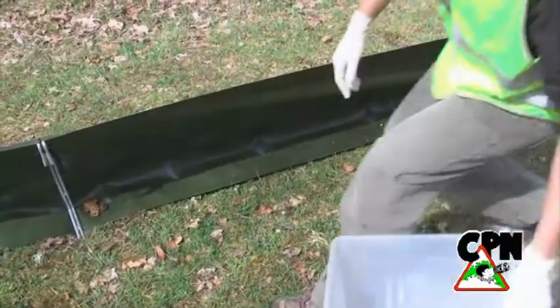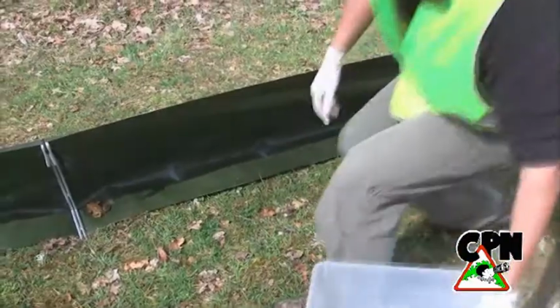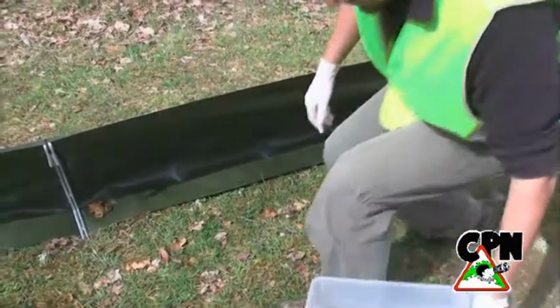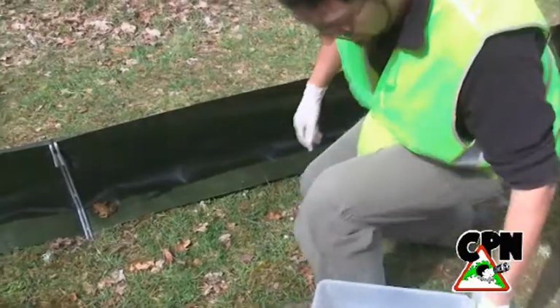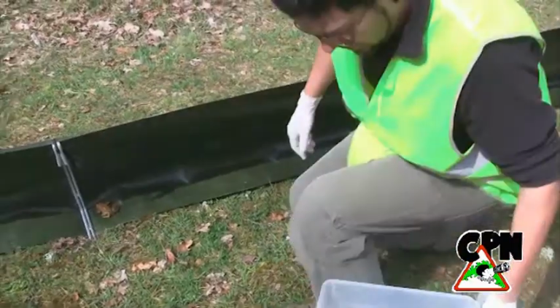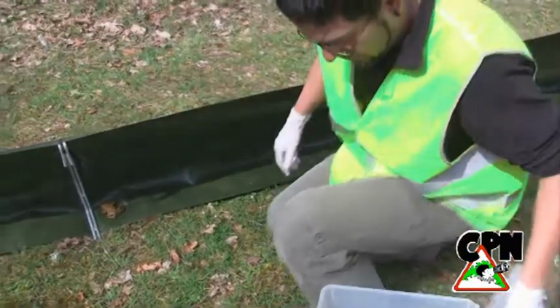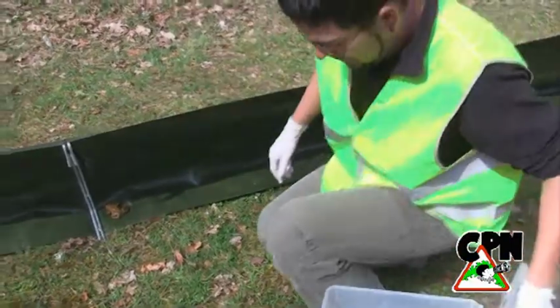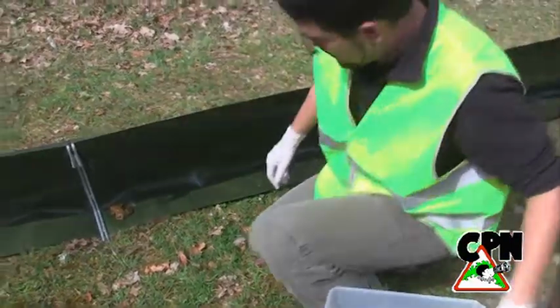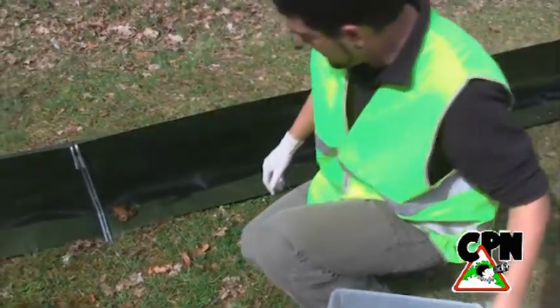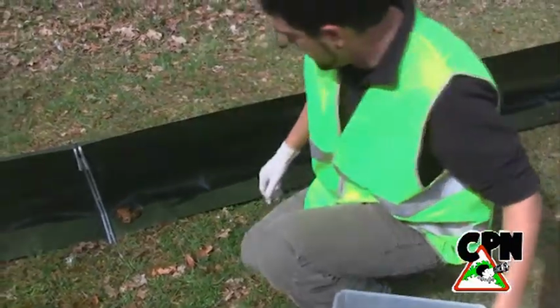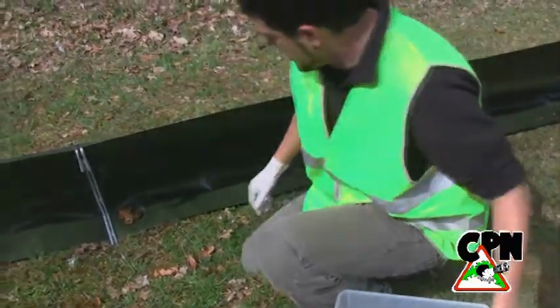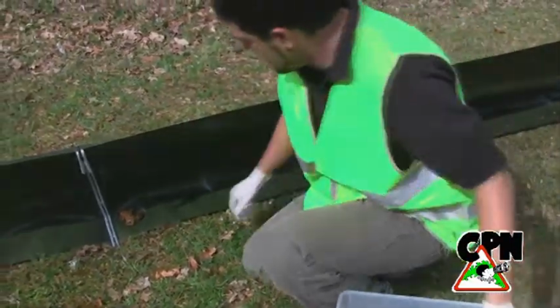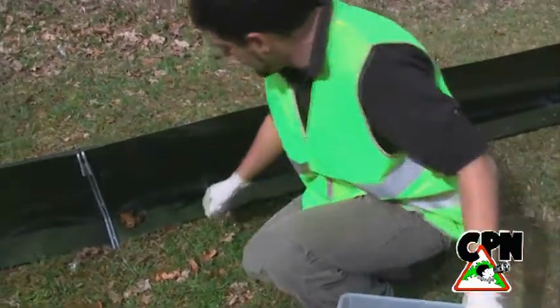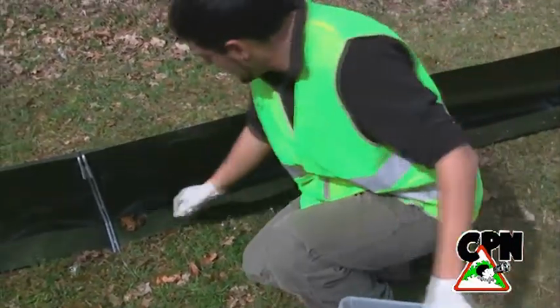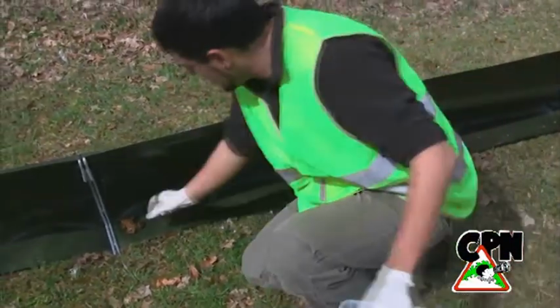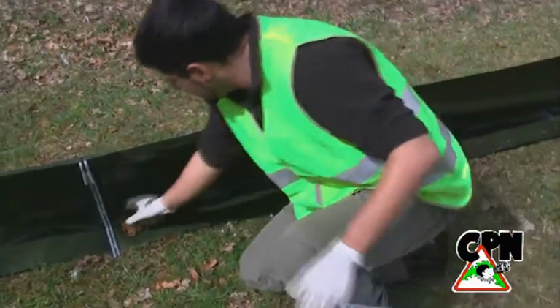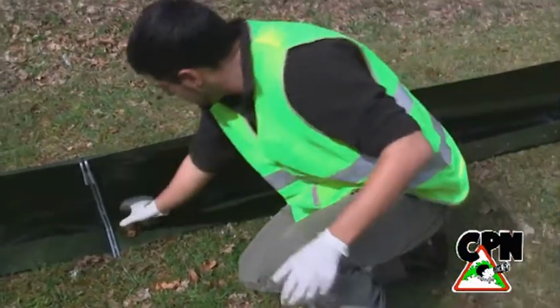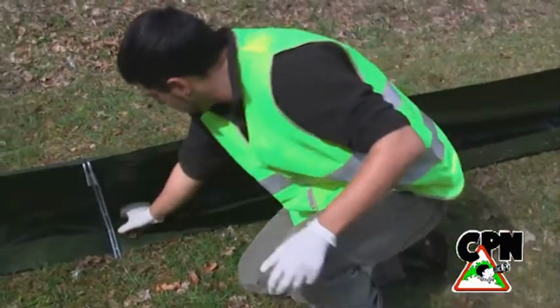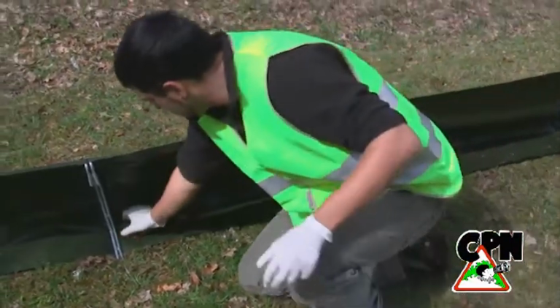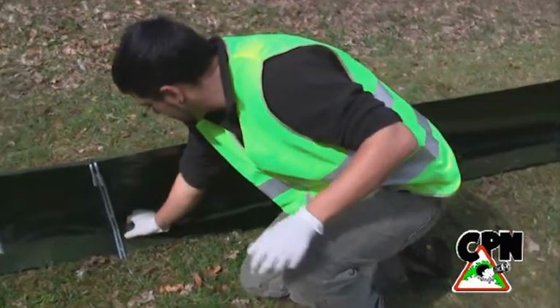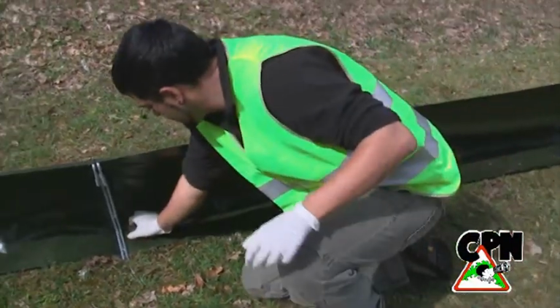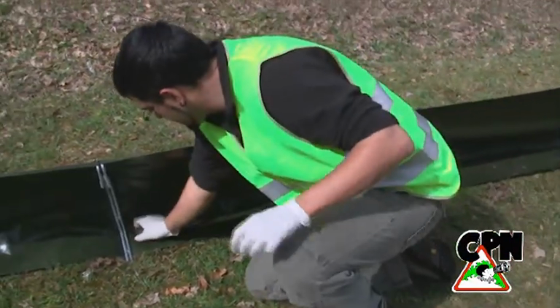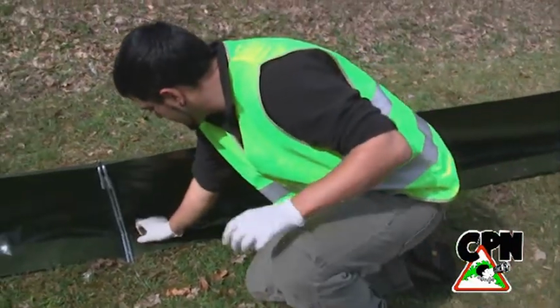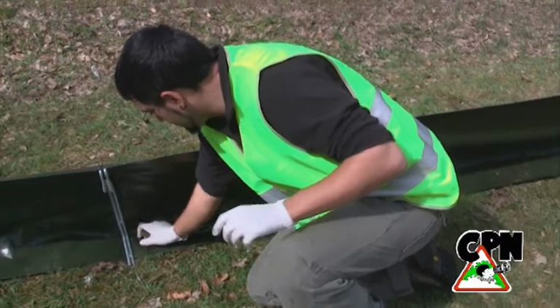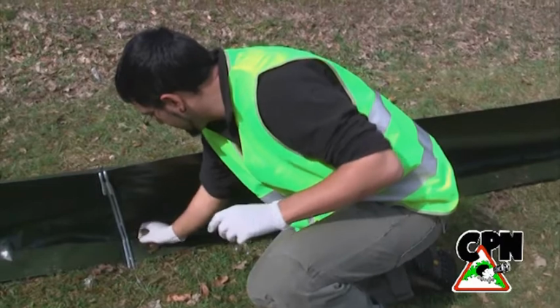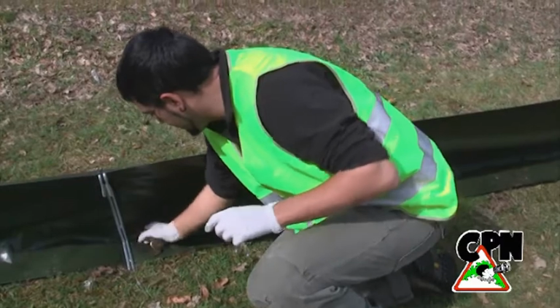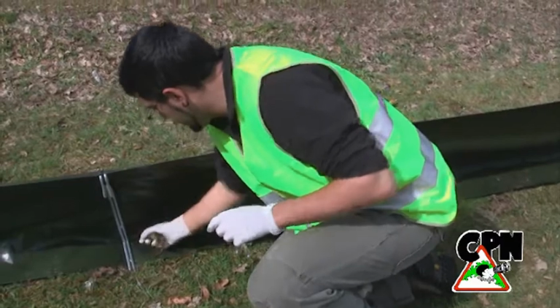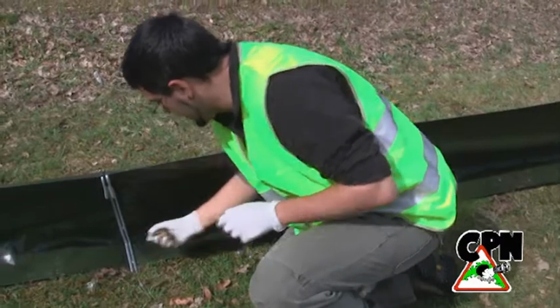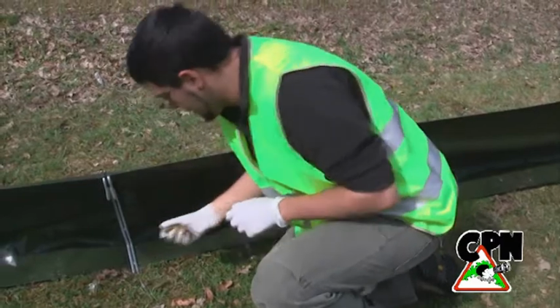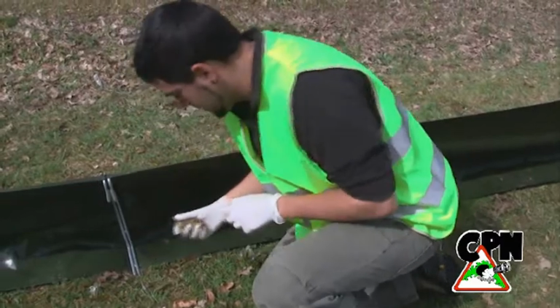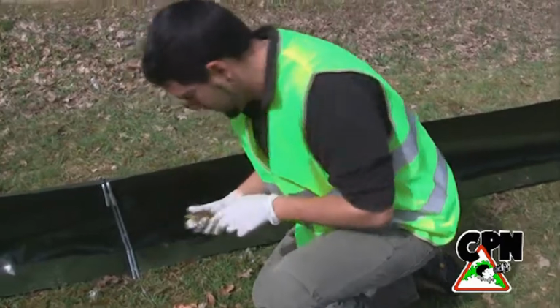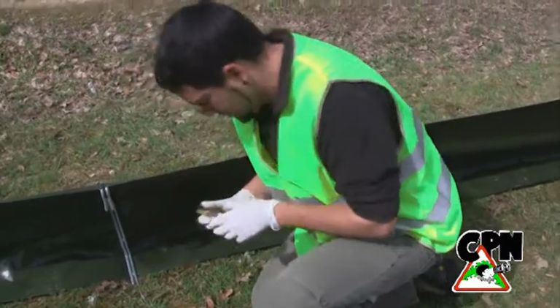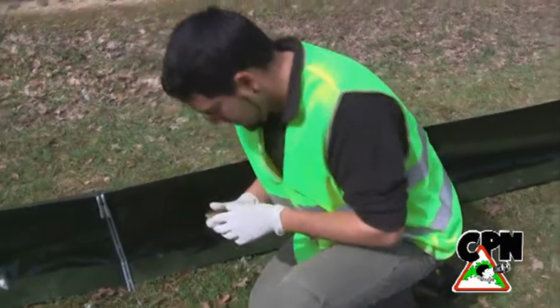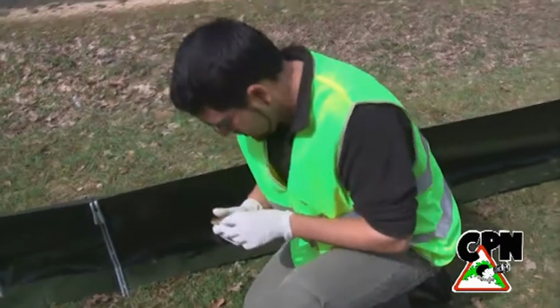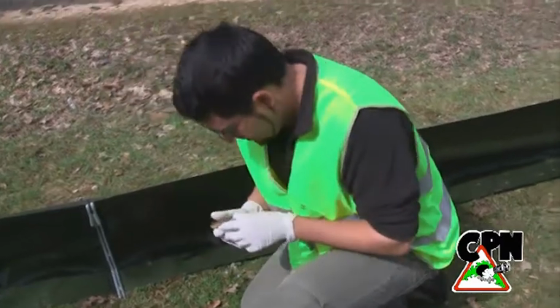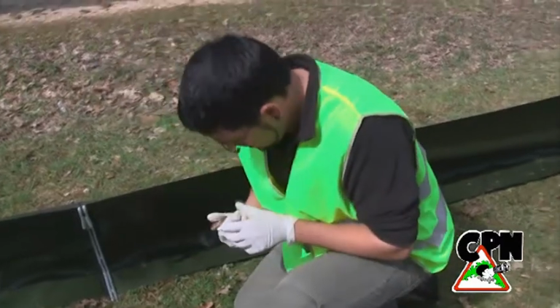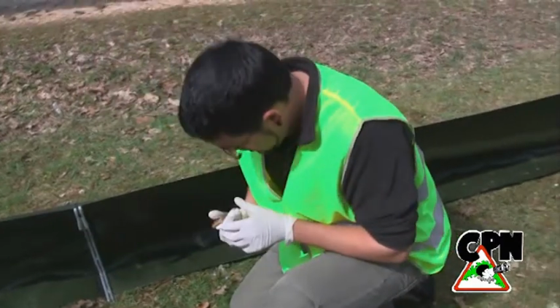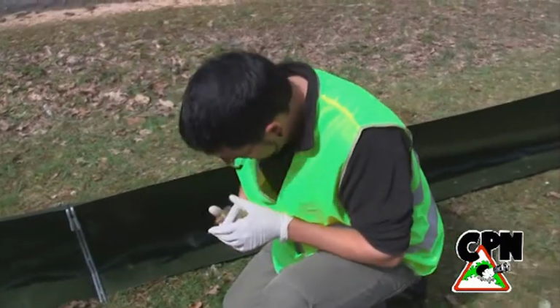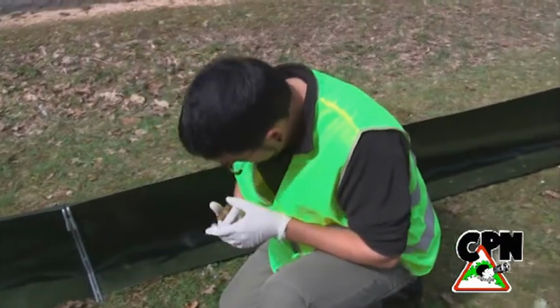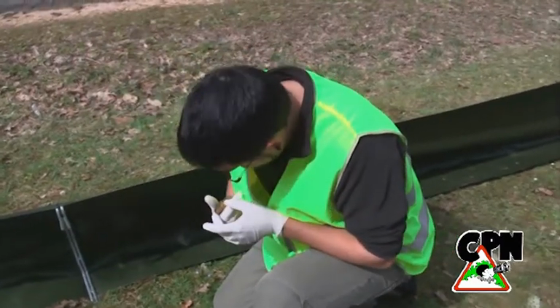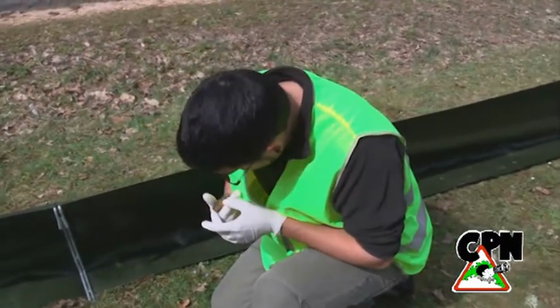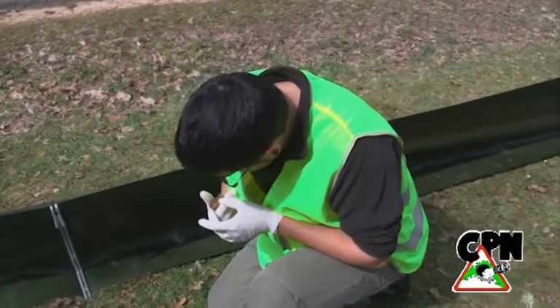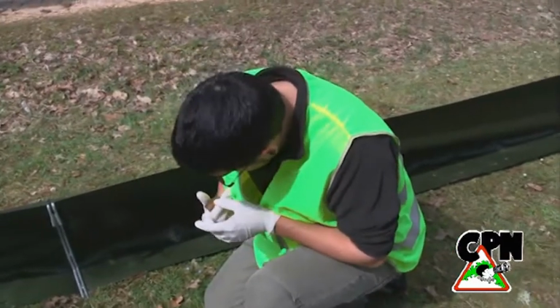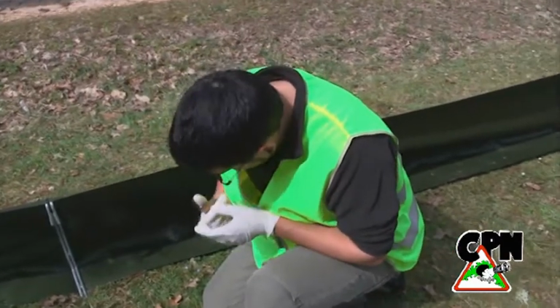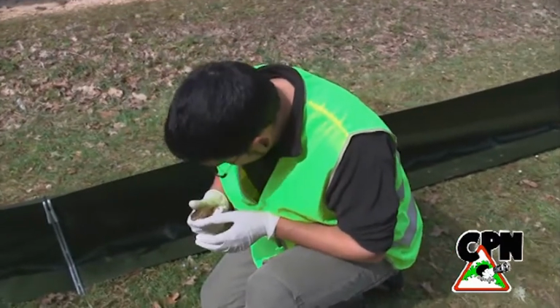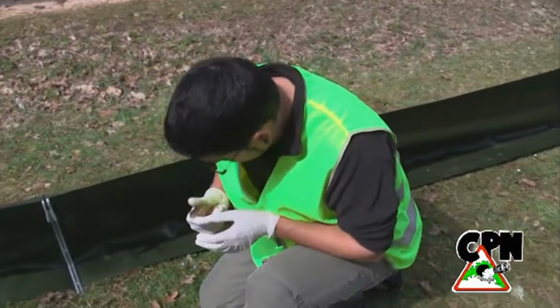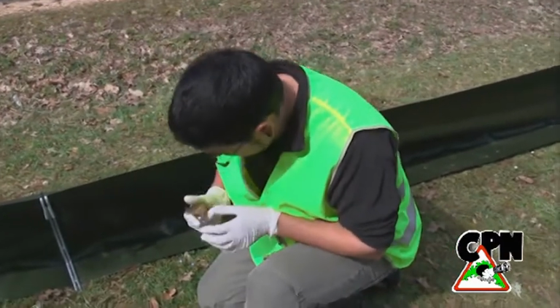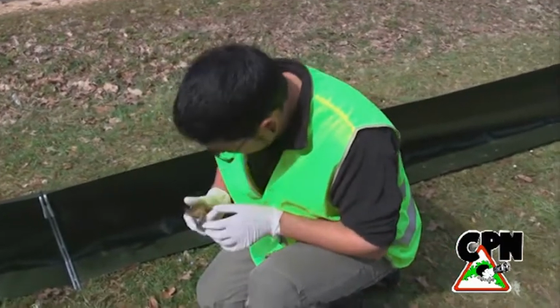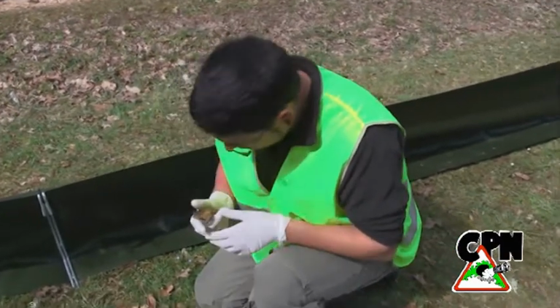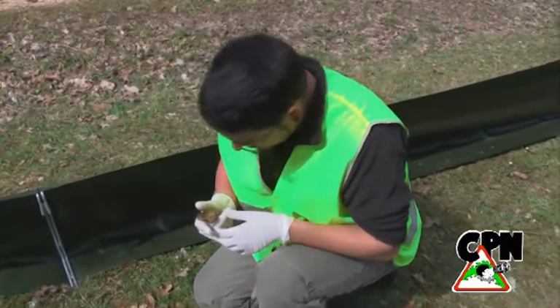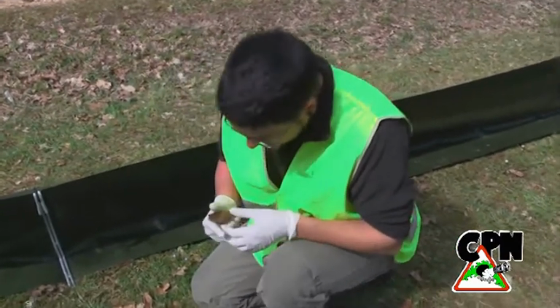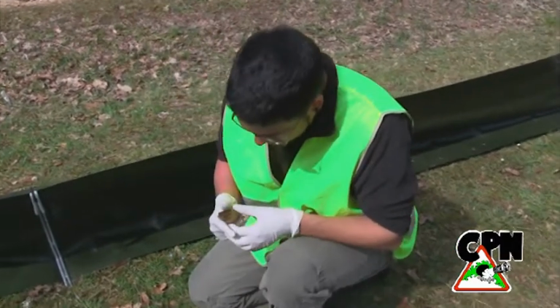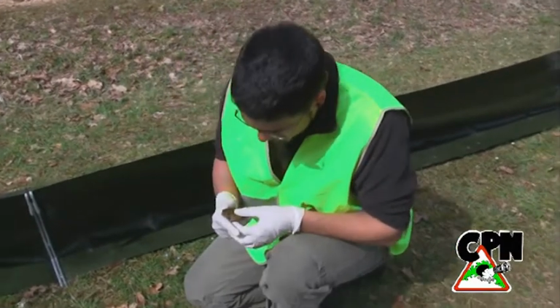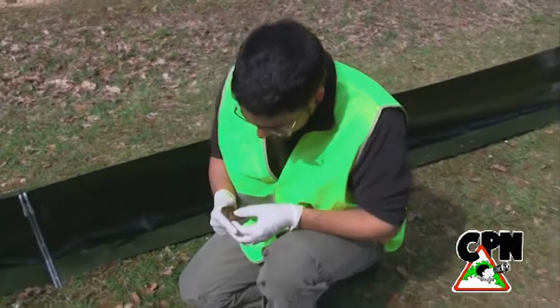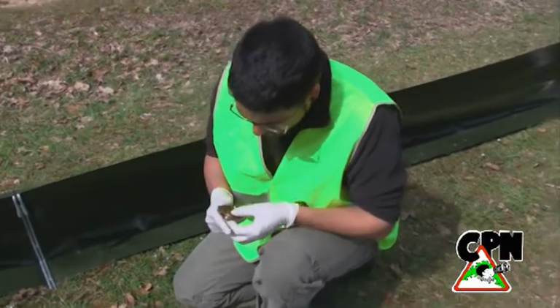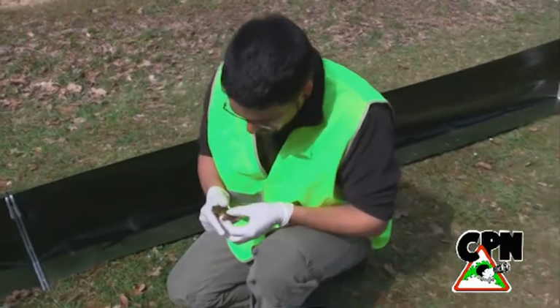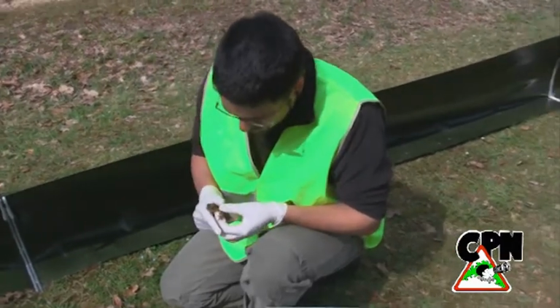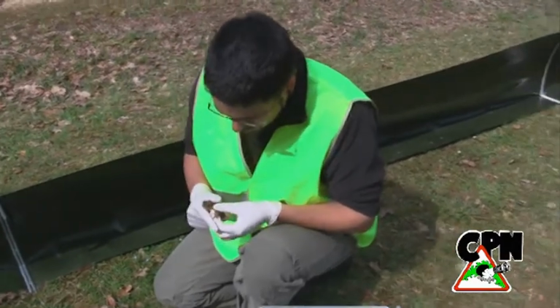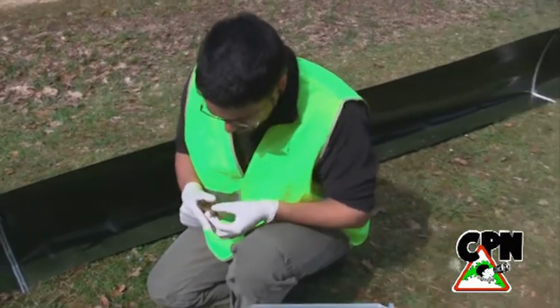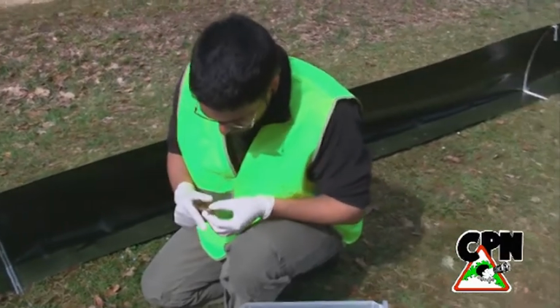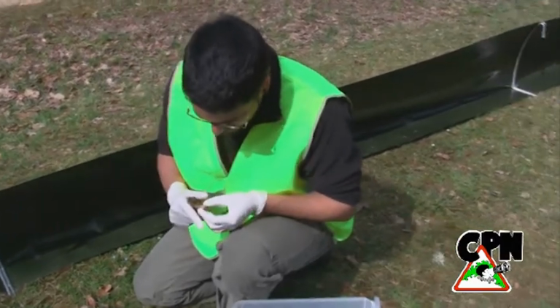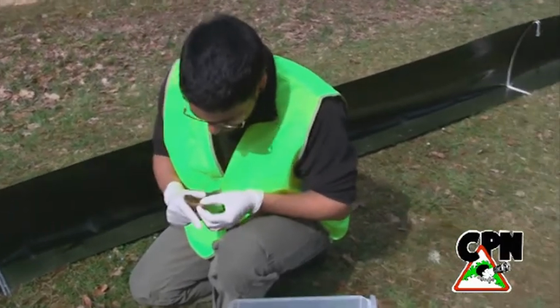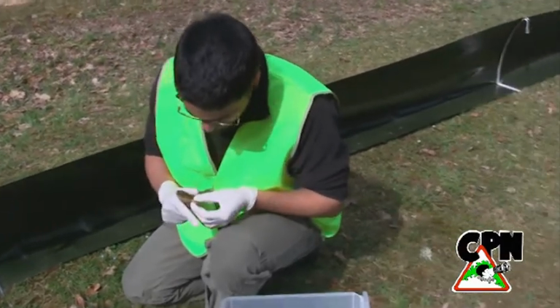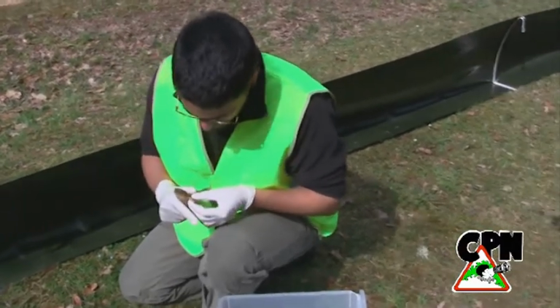Además, se recogieron datos para precisar la movilidad de estos pequeños vertebrados y realizar estimaciones poblacionales.